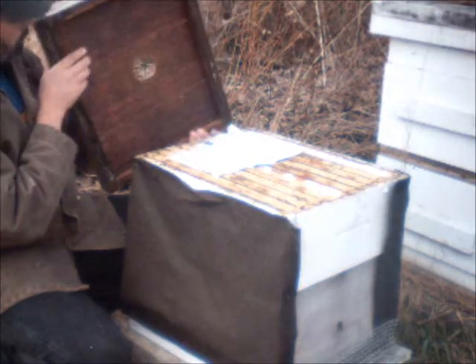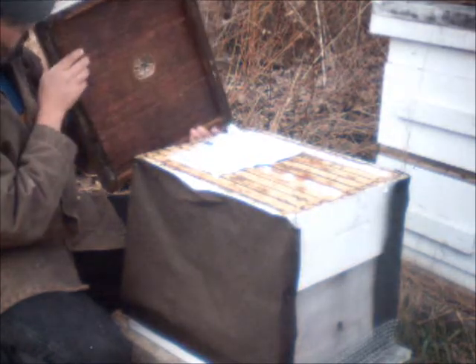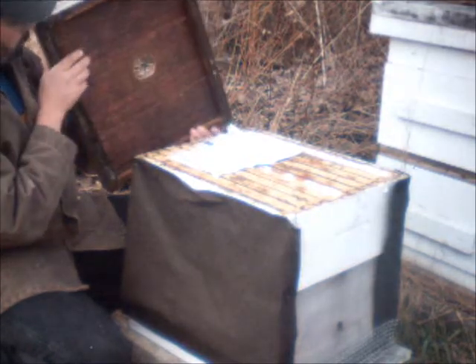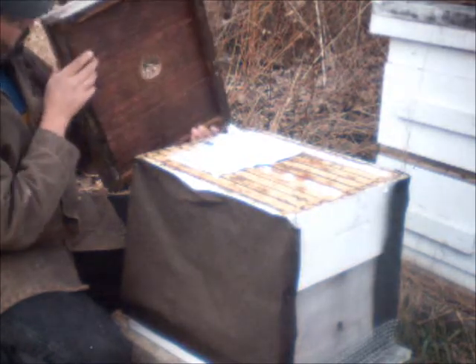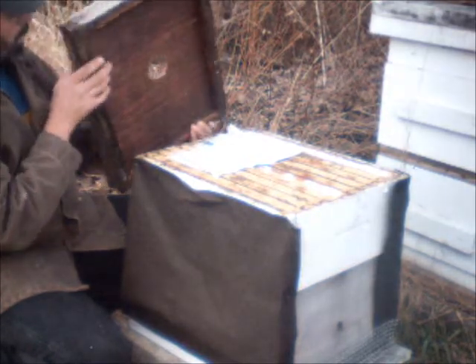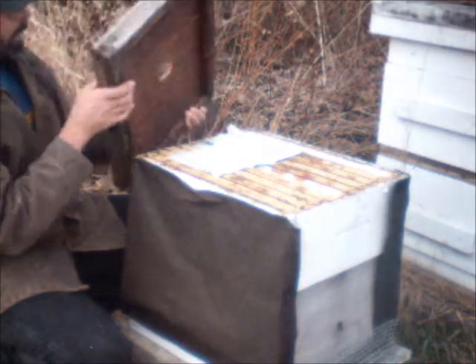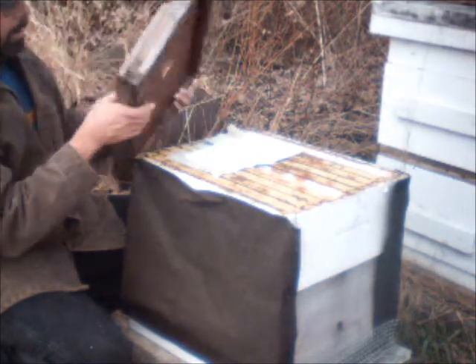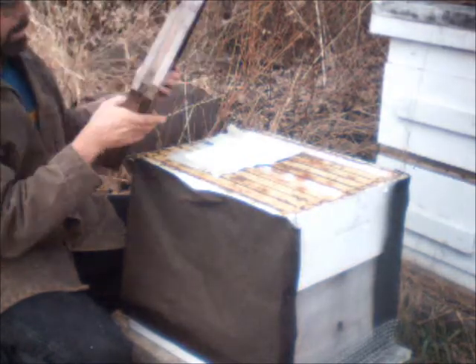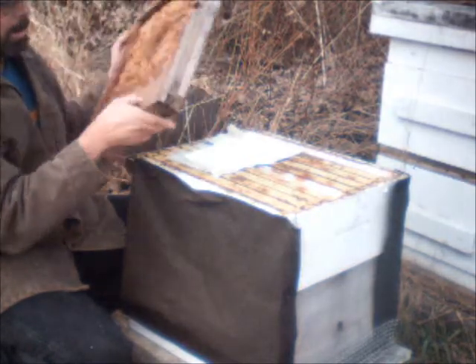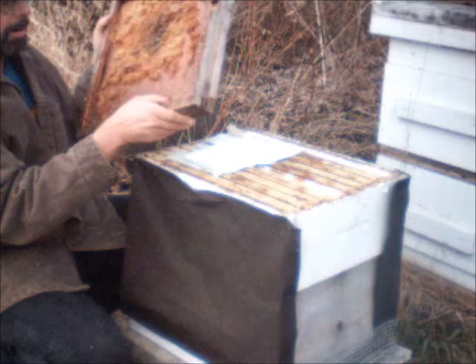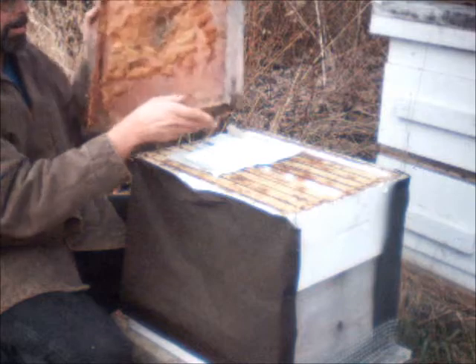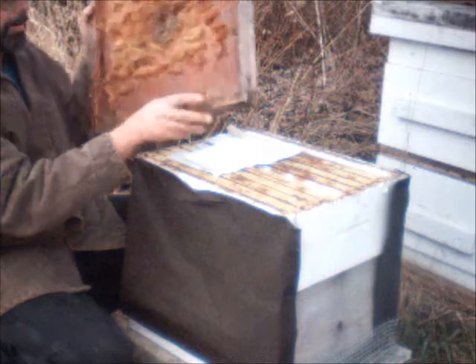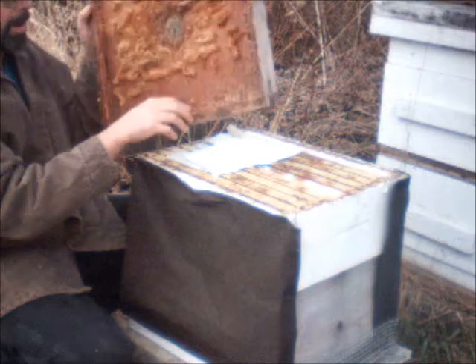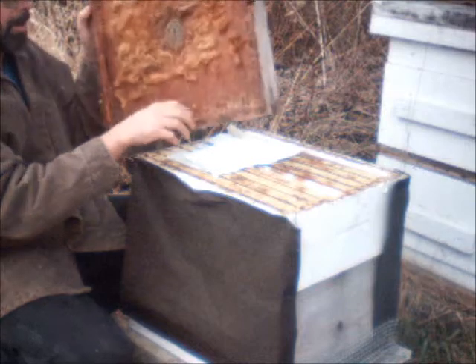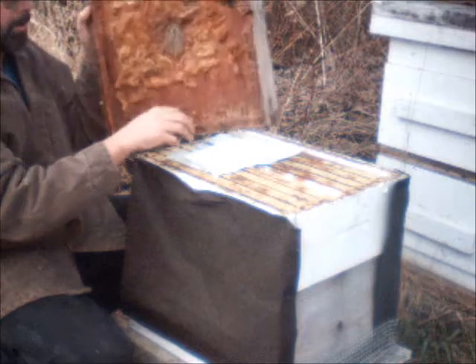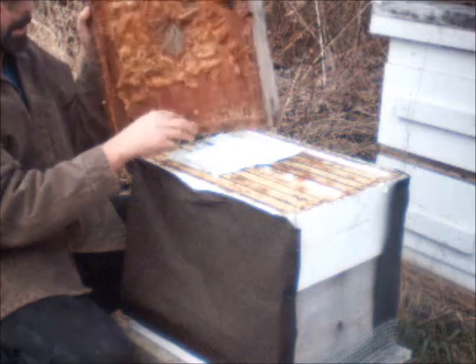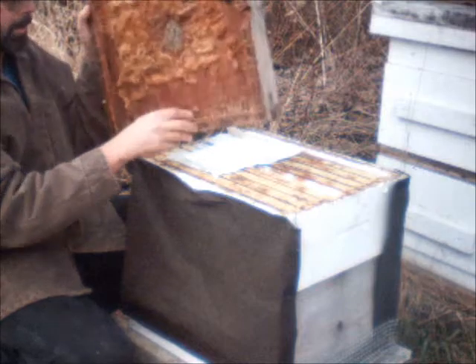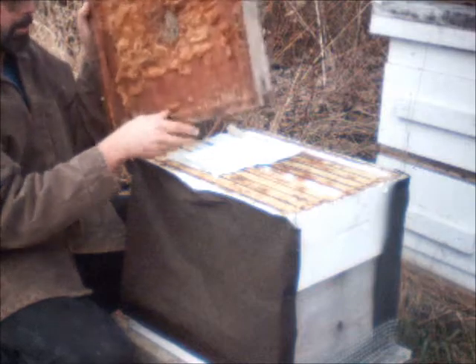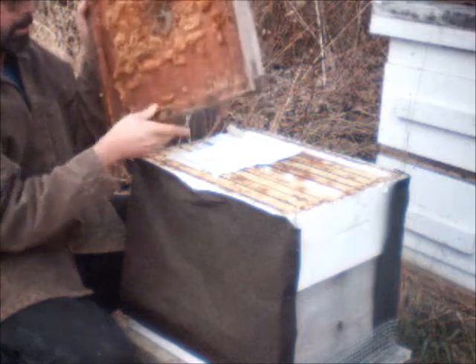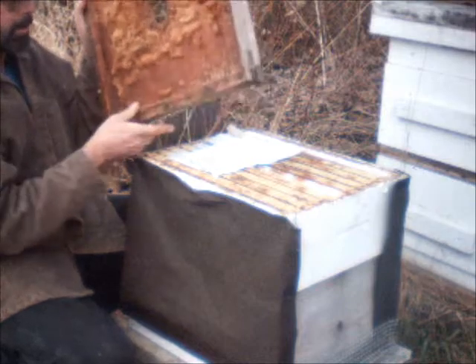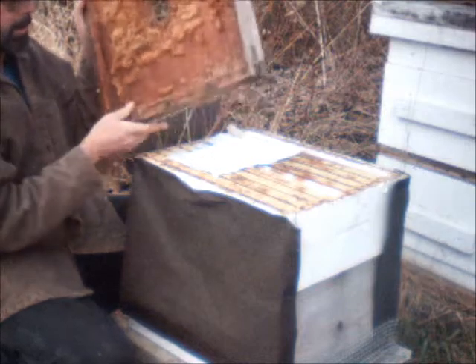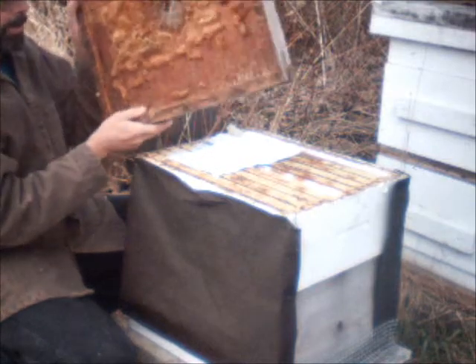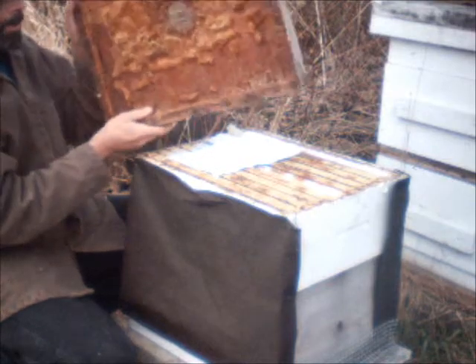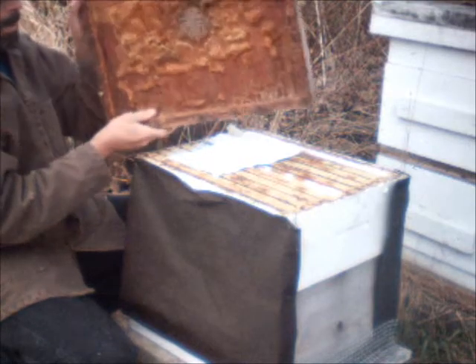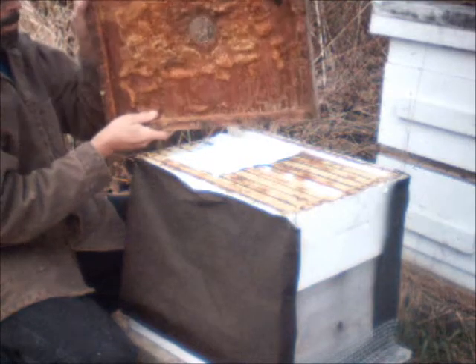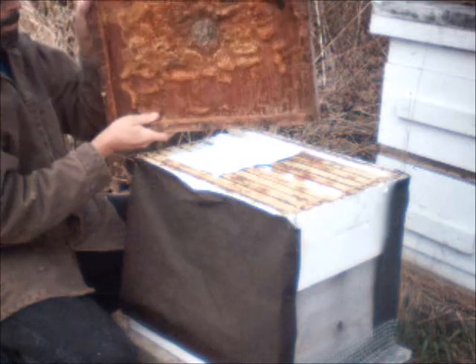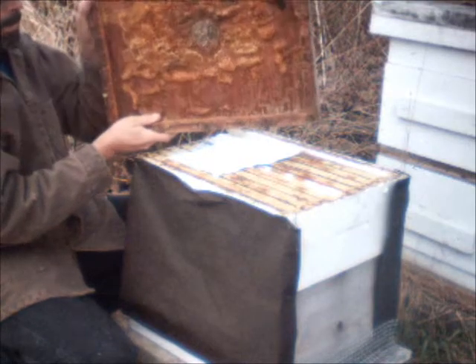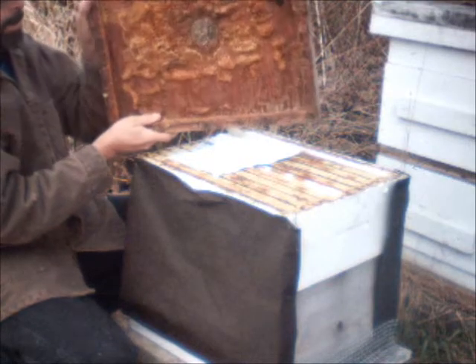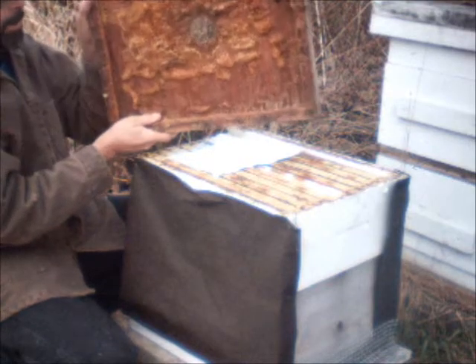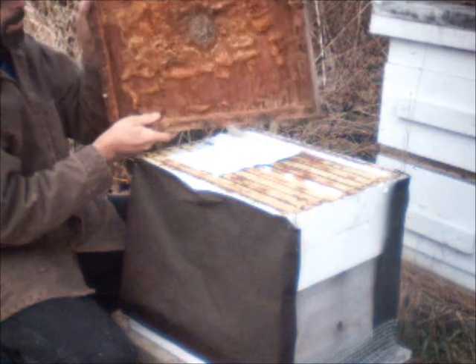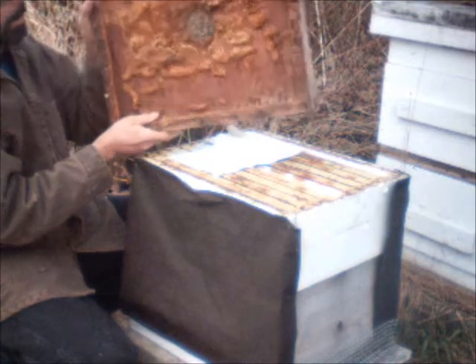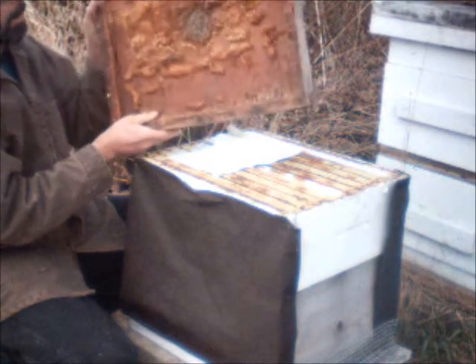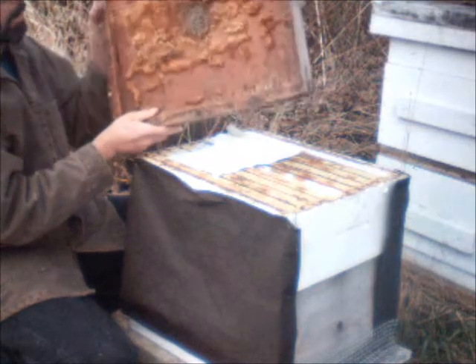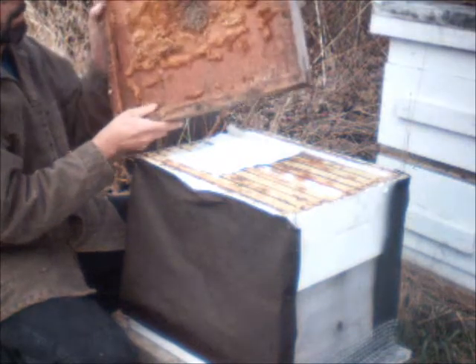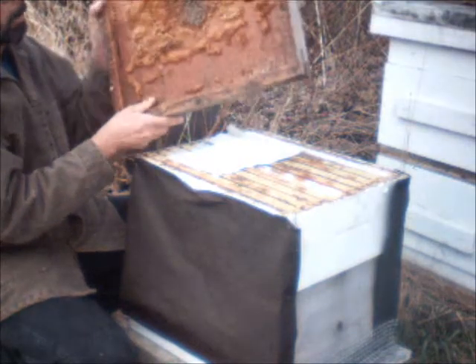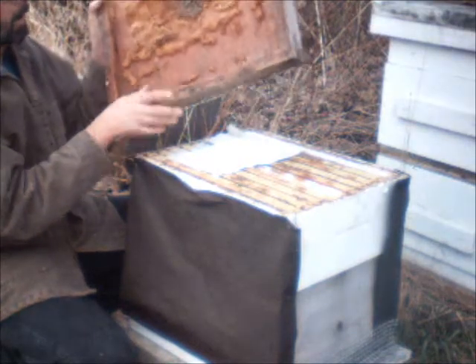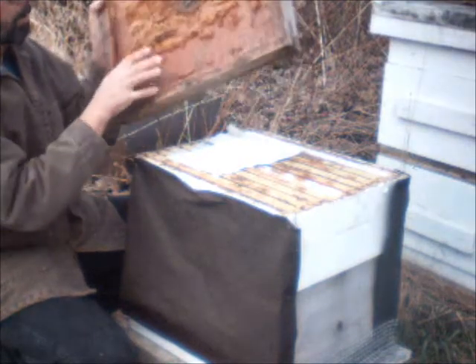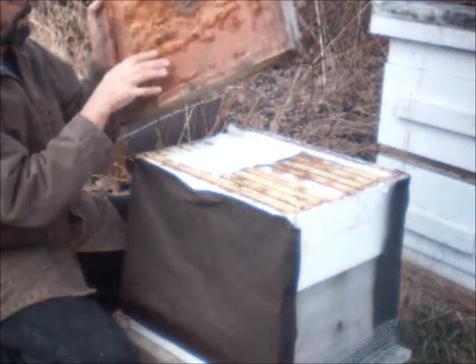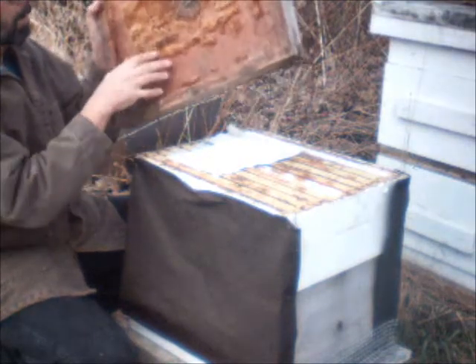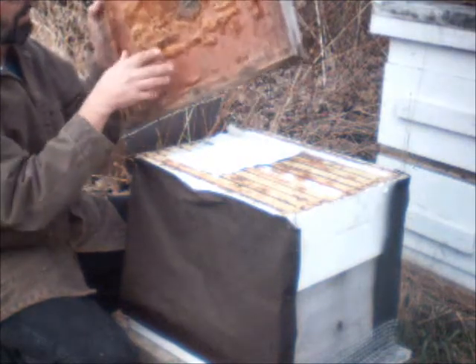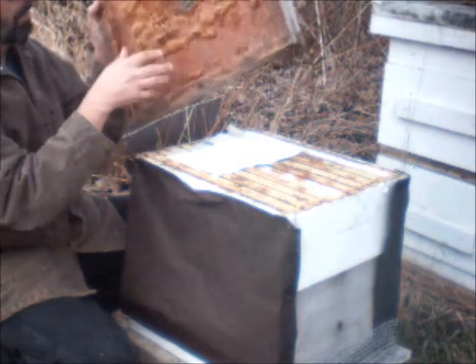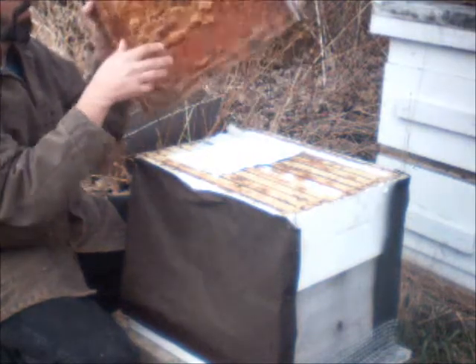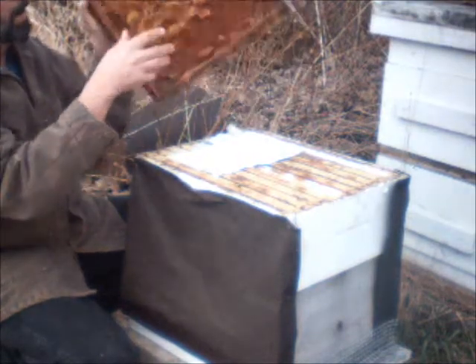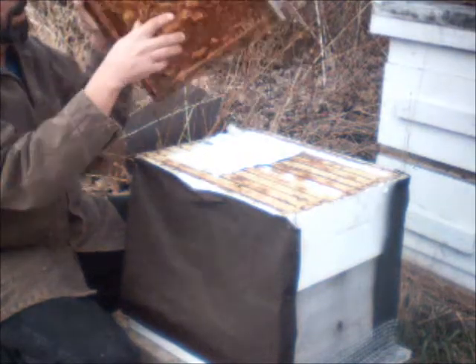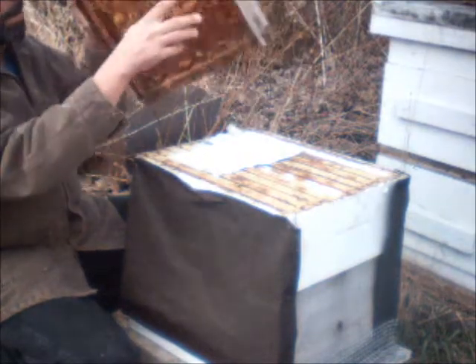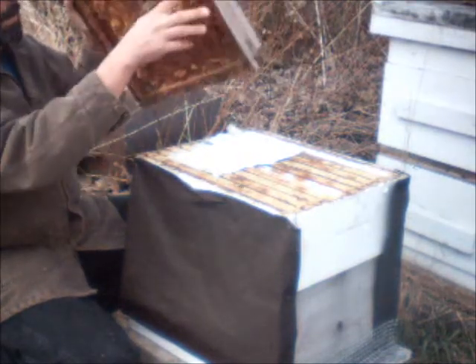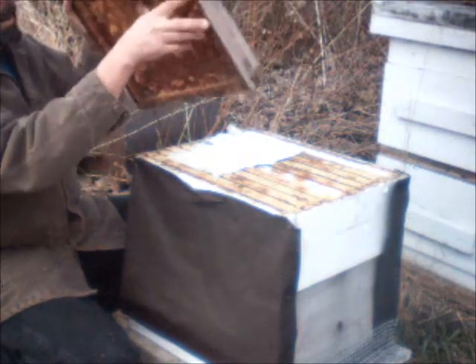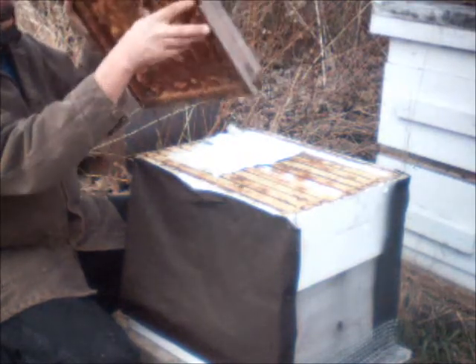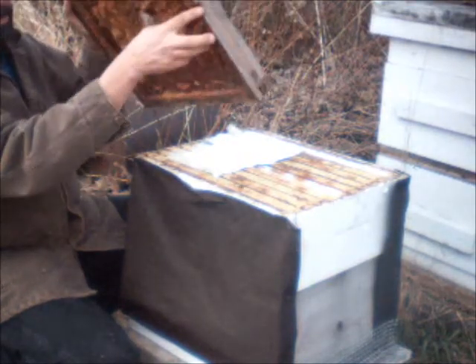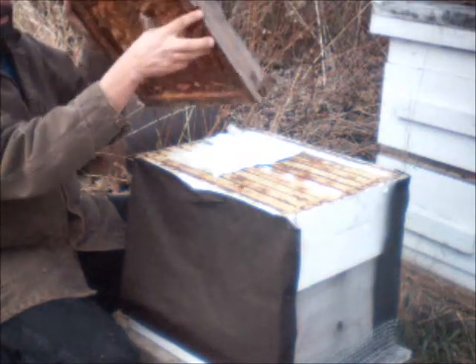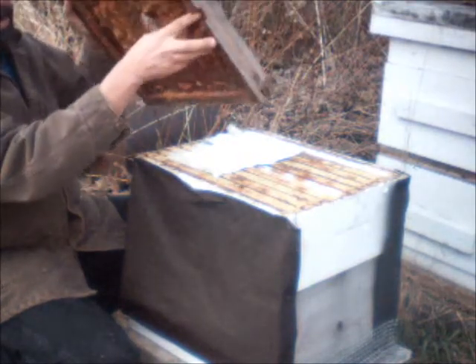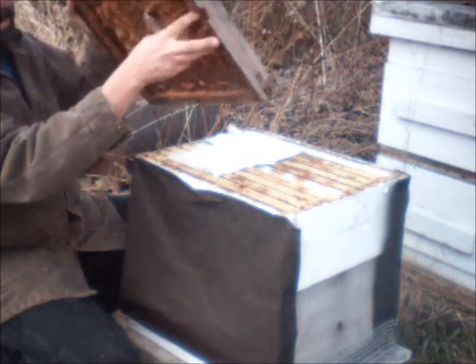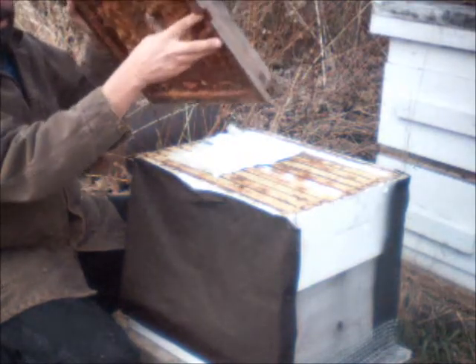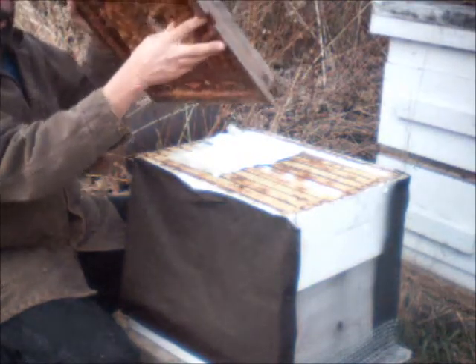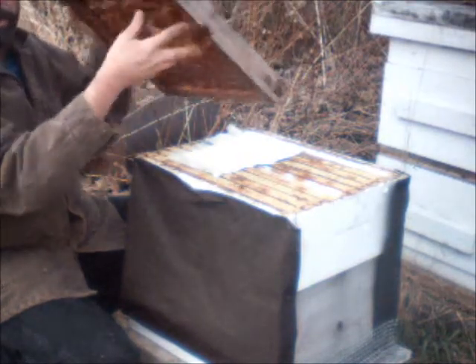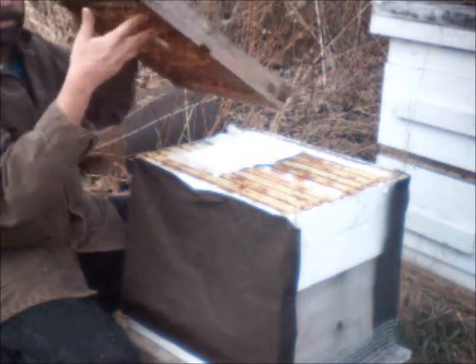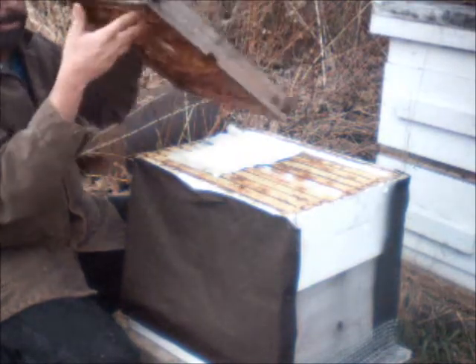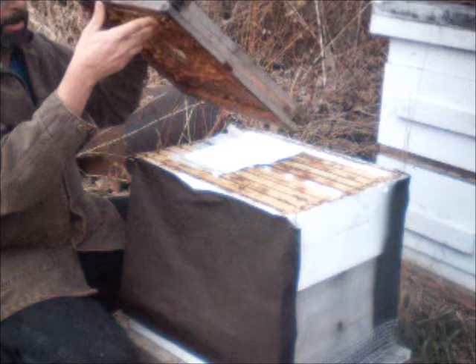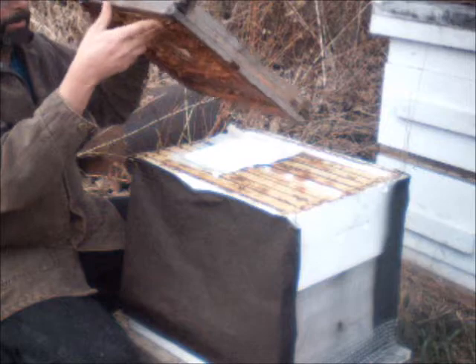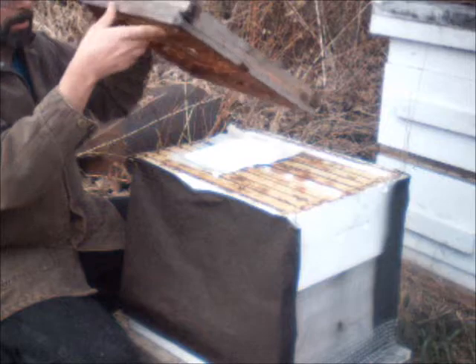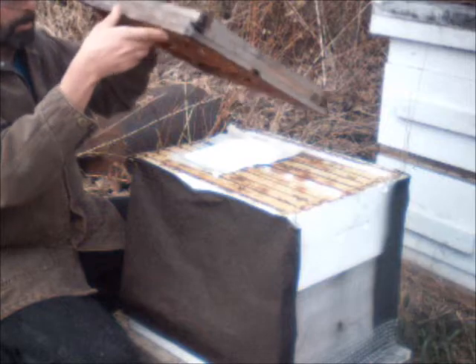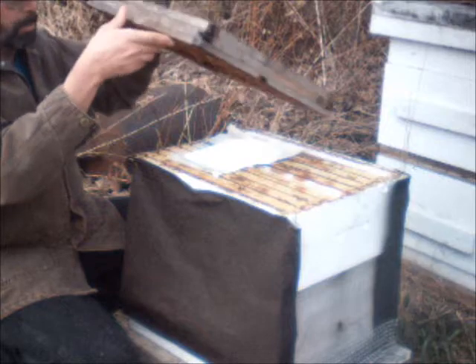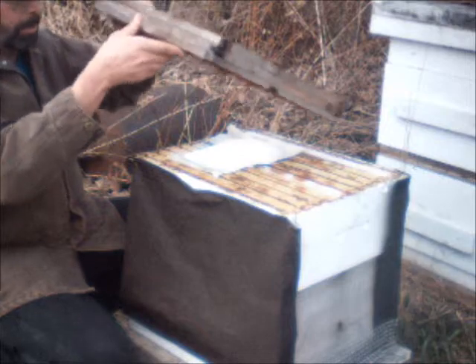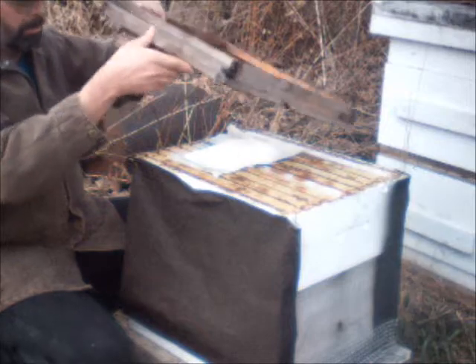Now my inner cover — I have an extra thick lid here with a lot of burr comb on it. I have a vent here to help with the moisture.